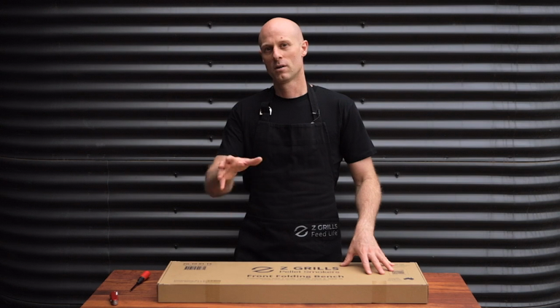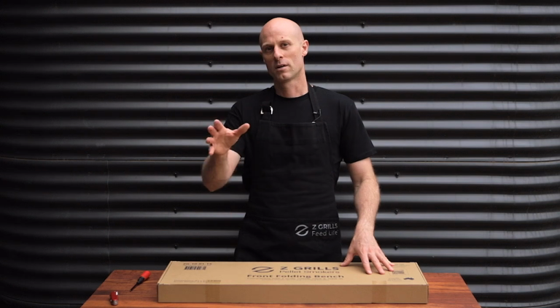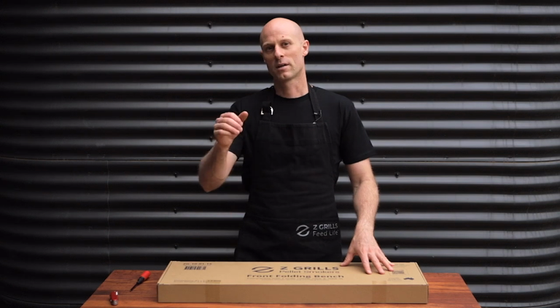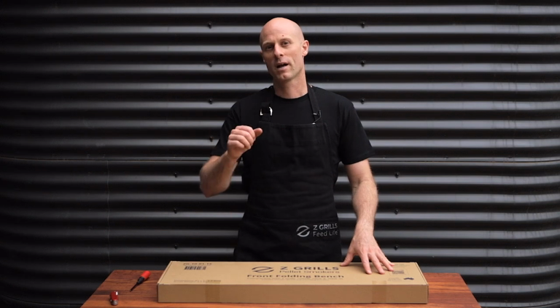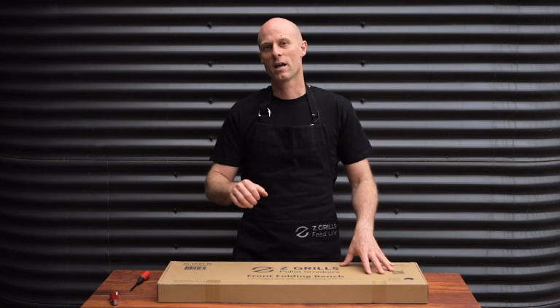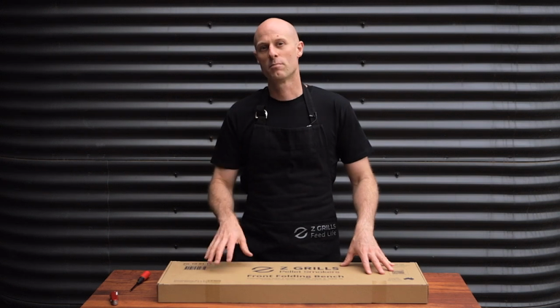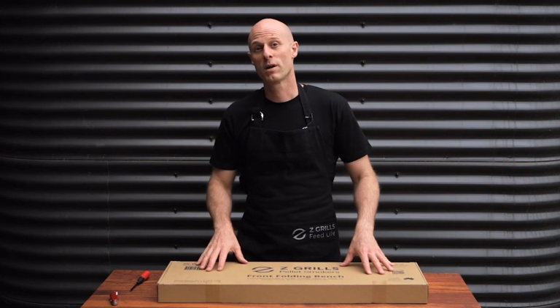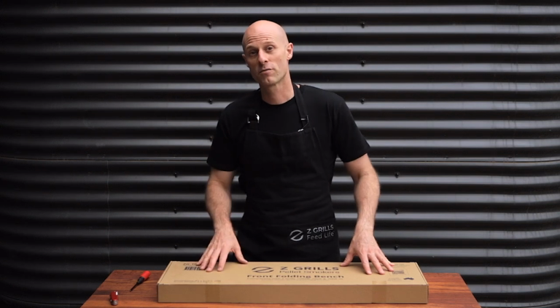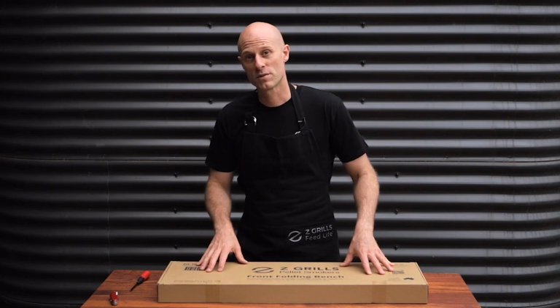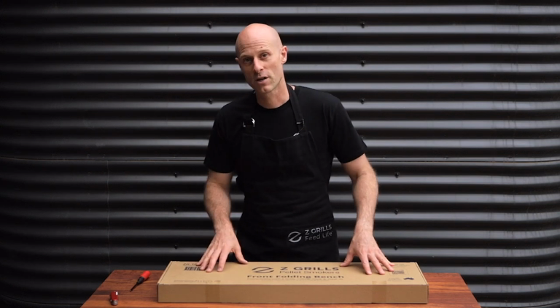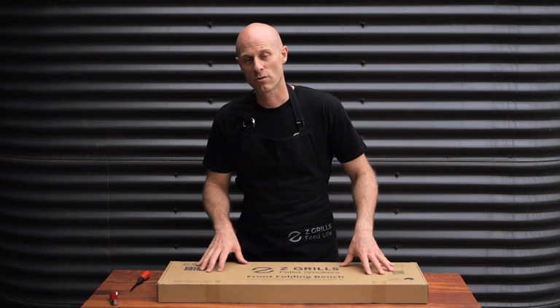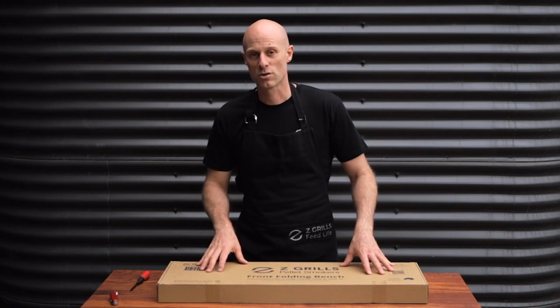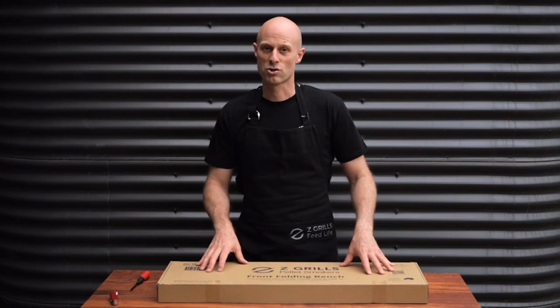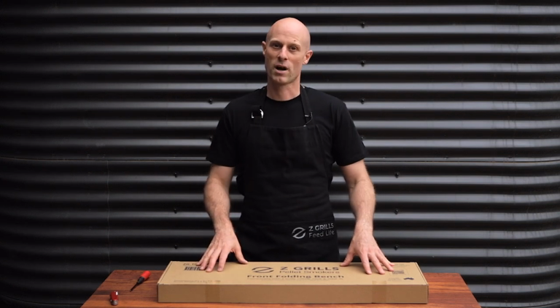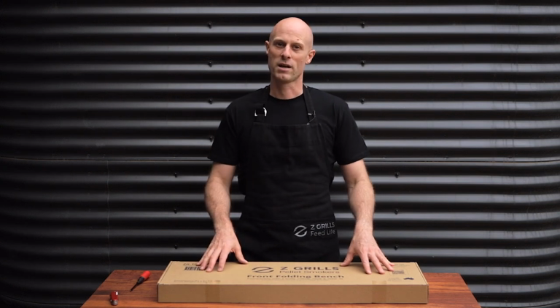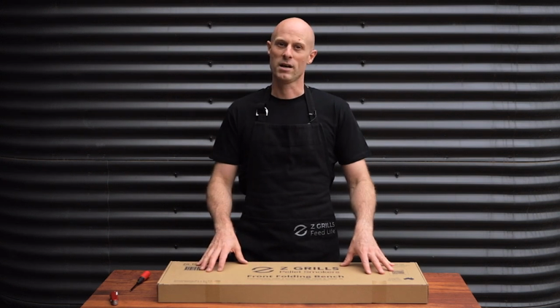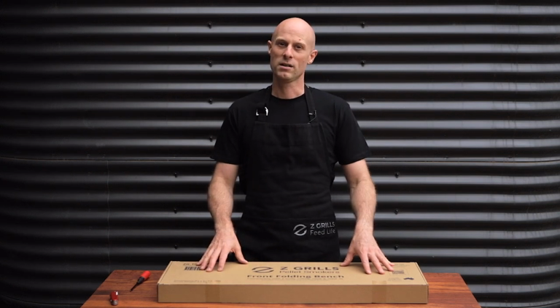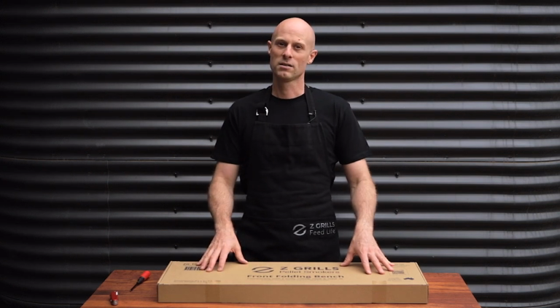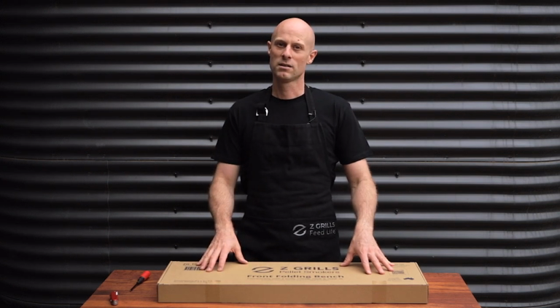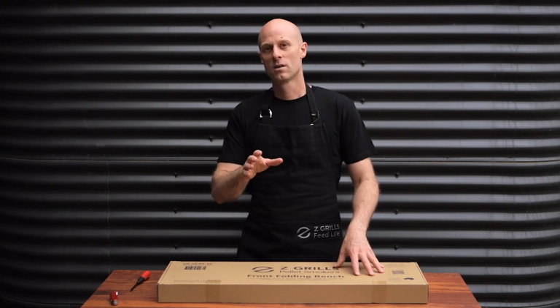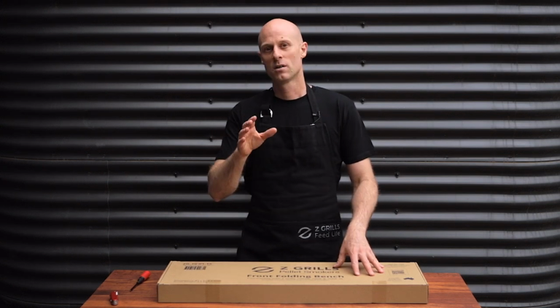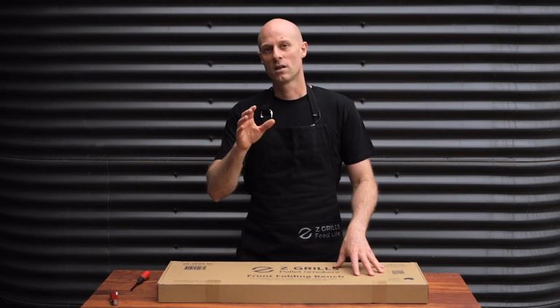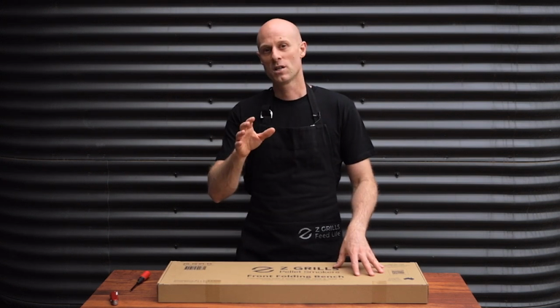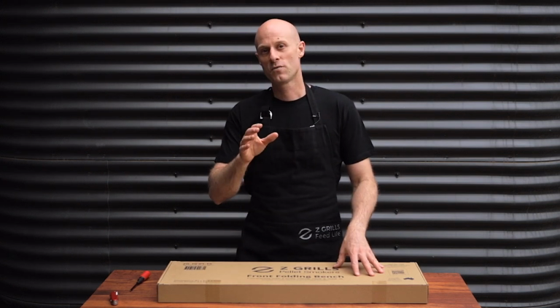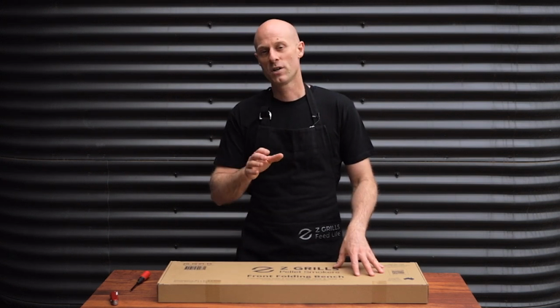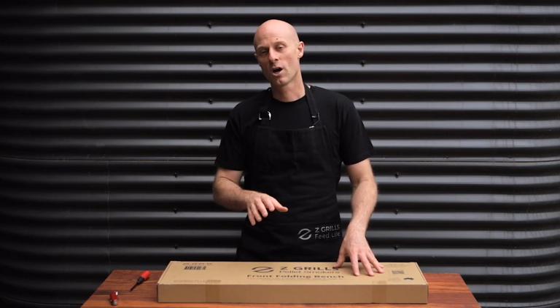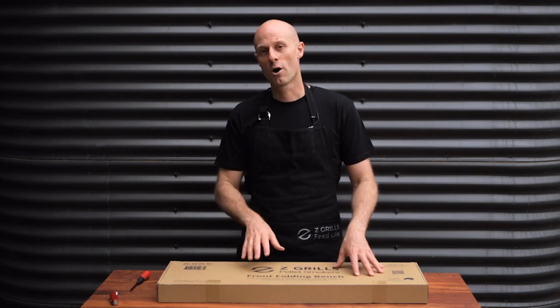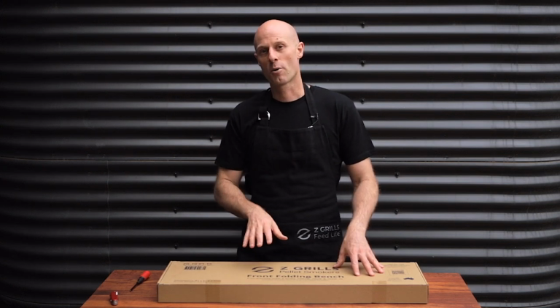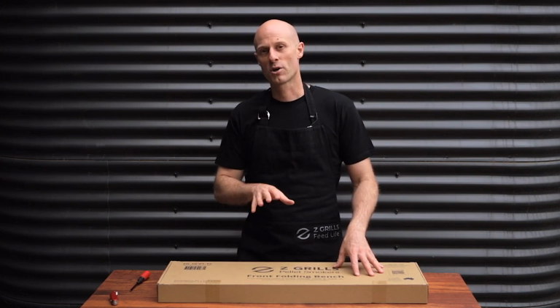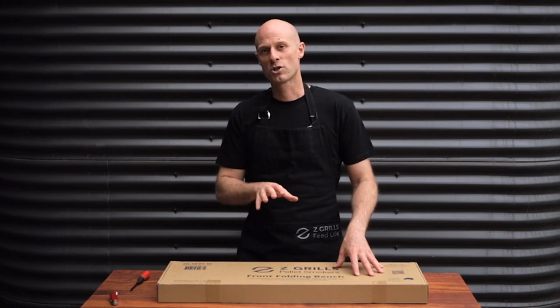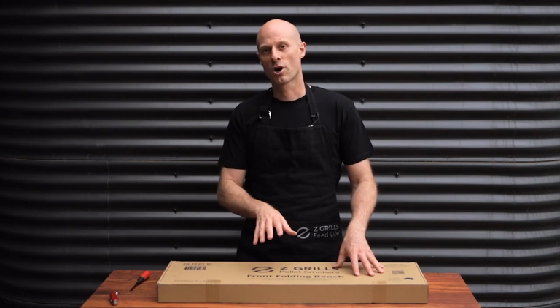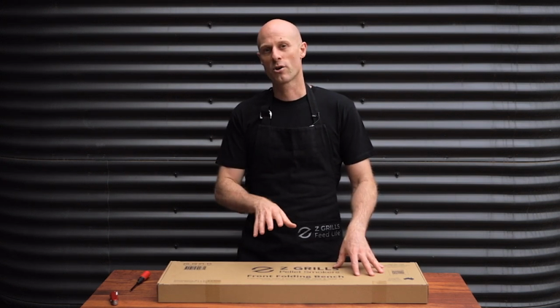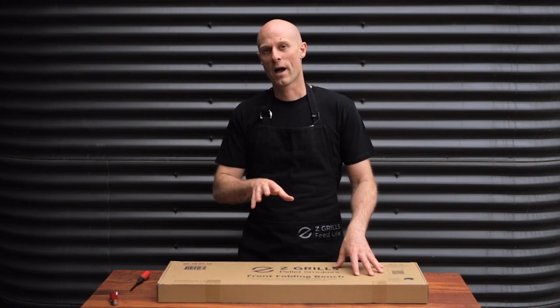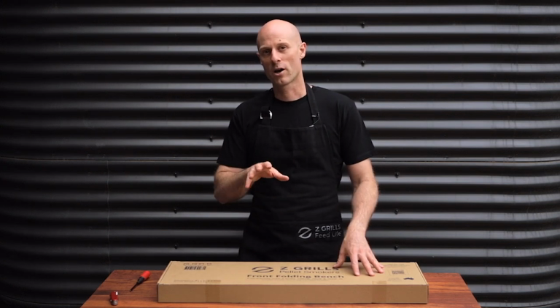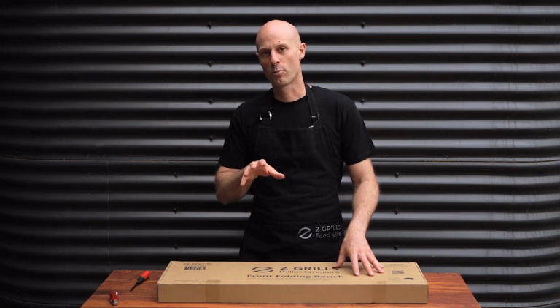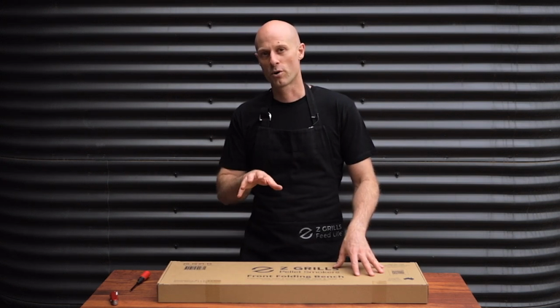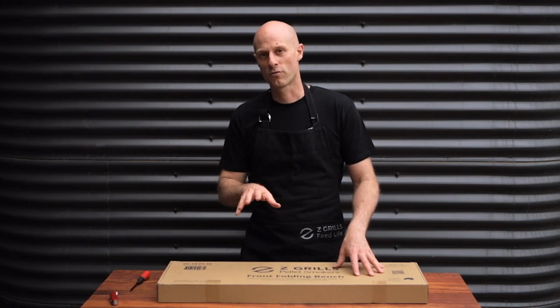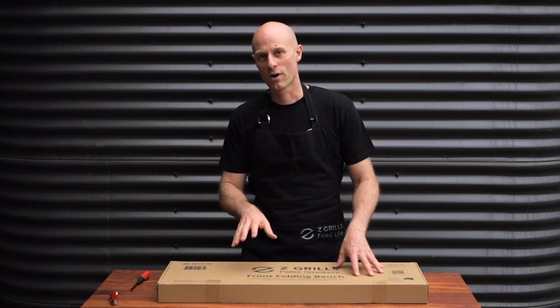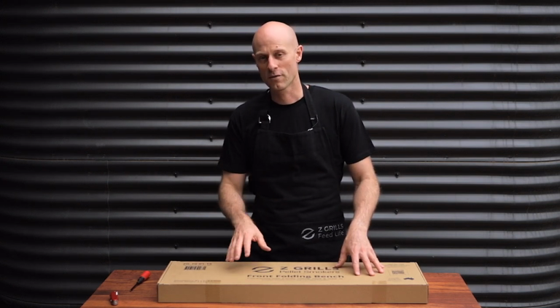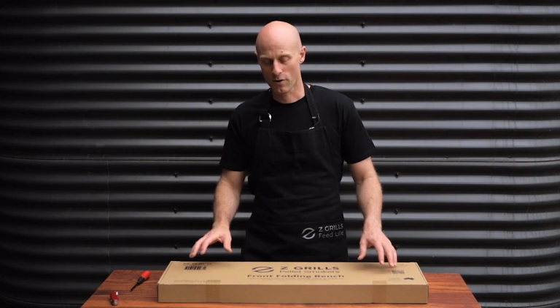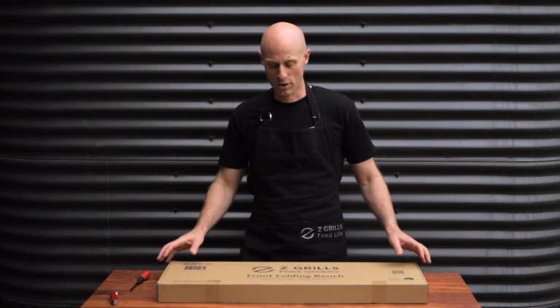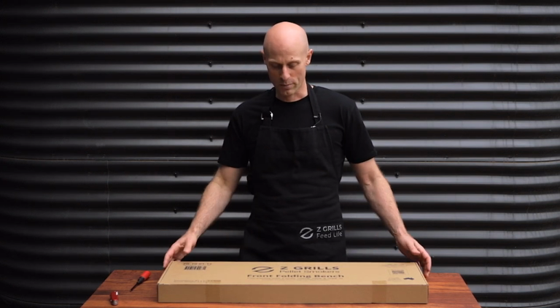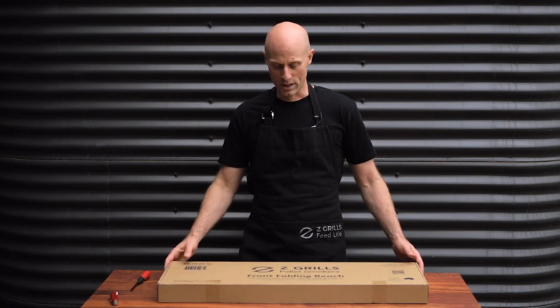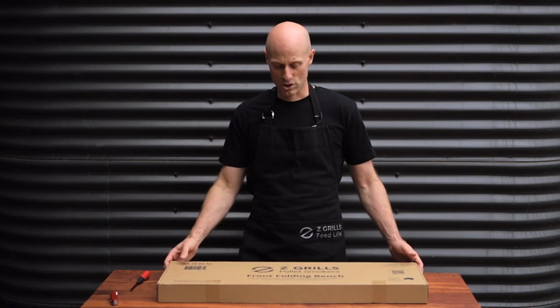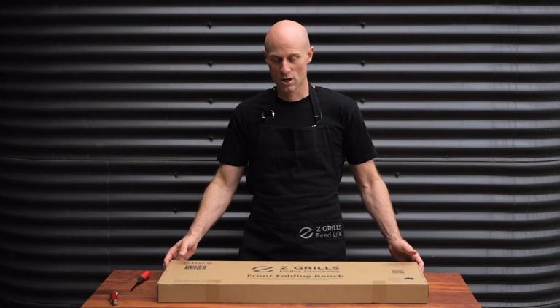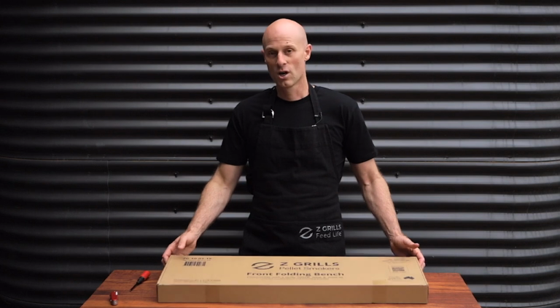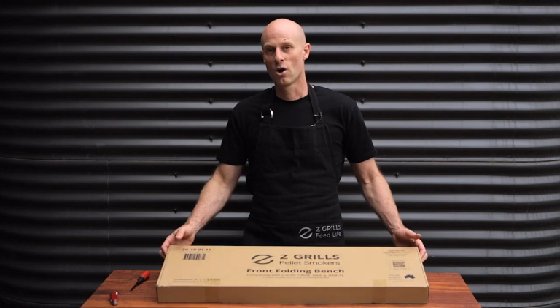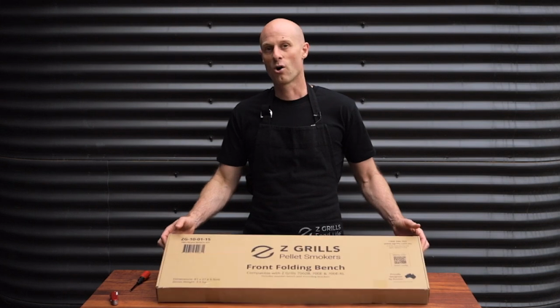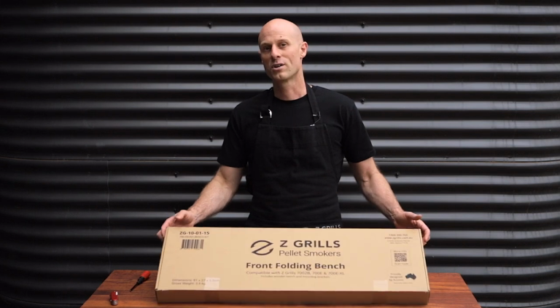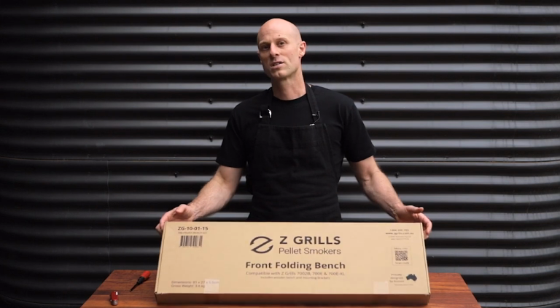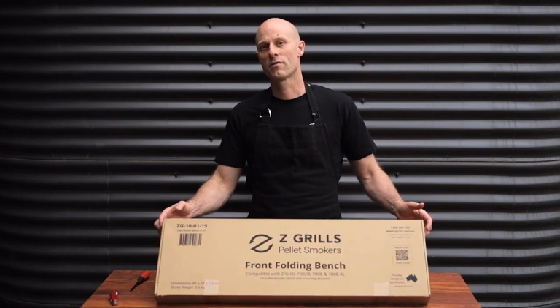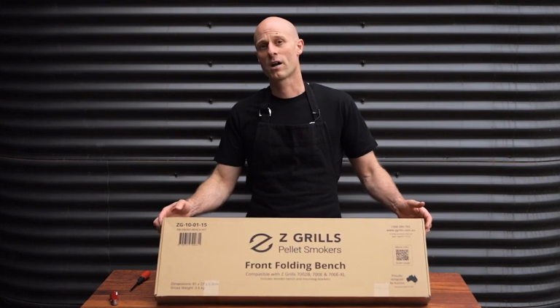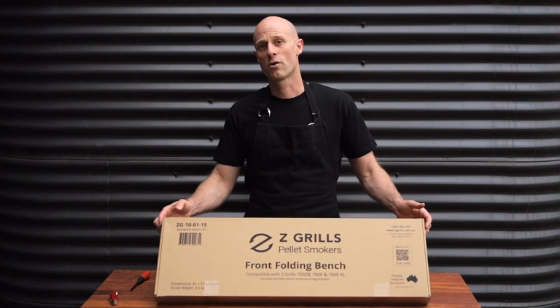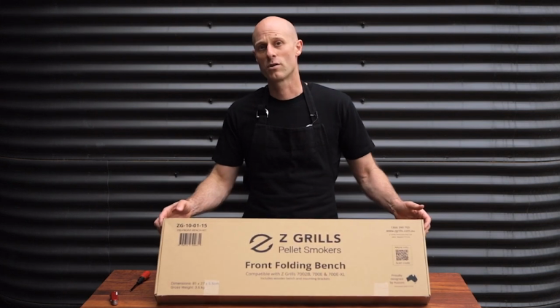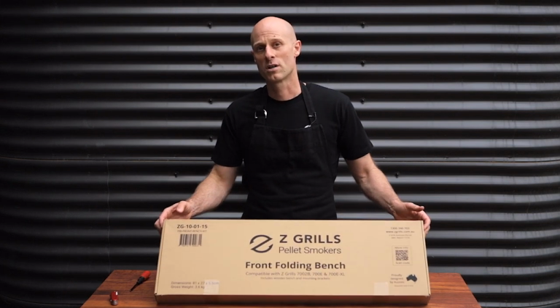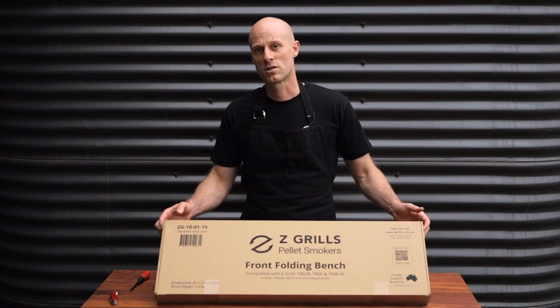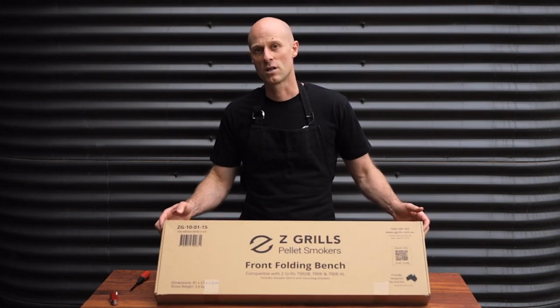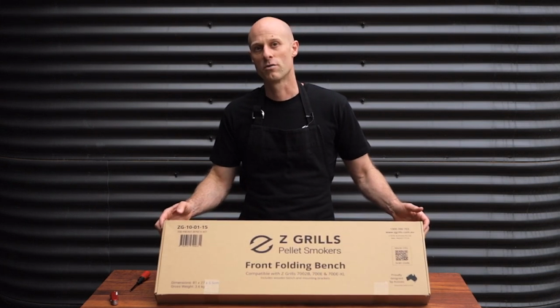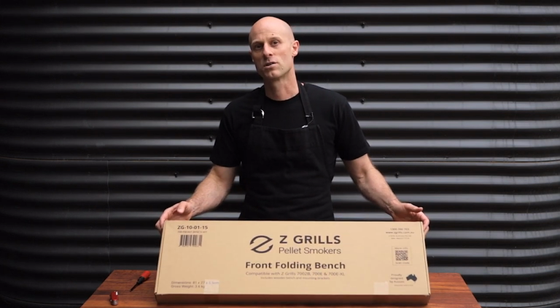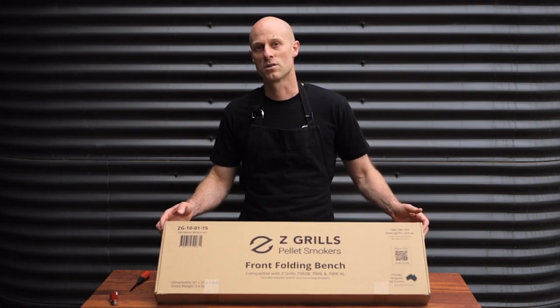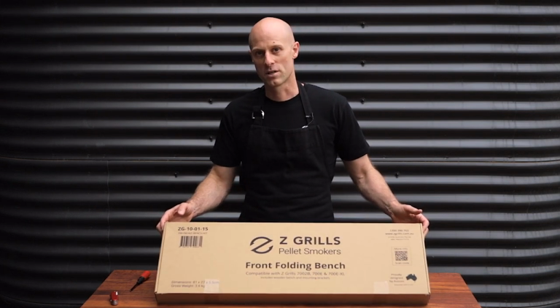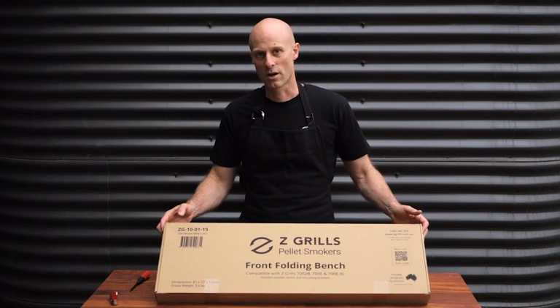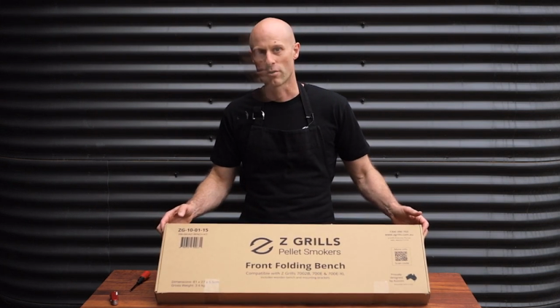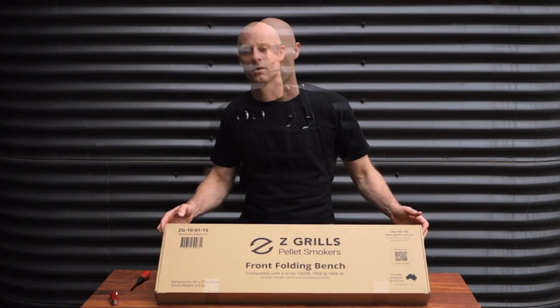G'day, Mick from Z-Grills Australia here. In this video, I'm going to show you how to put a front folding bench on your 700 series Z-Grill.